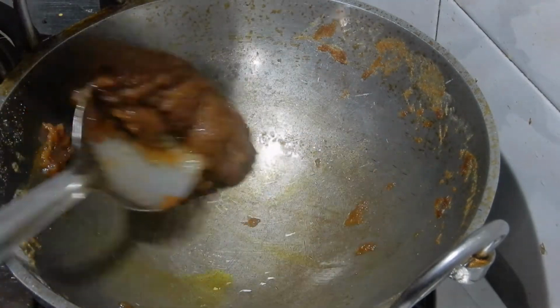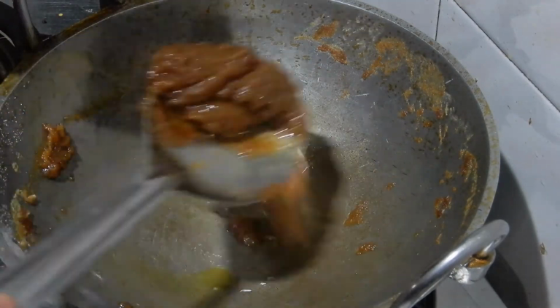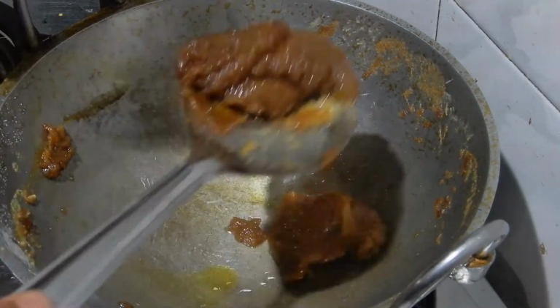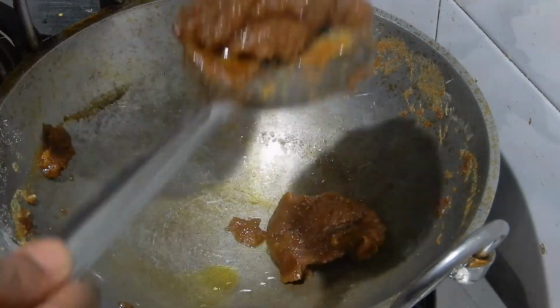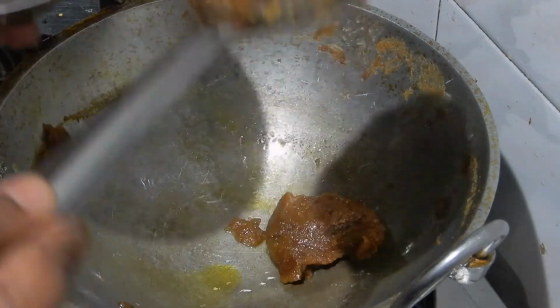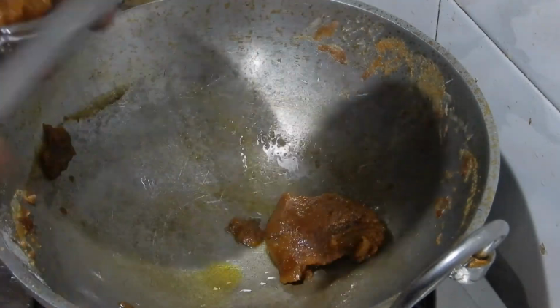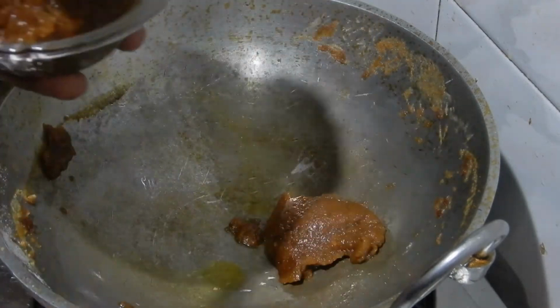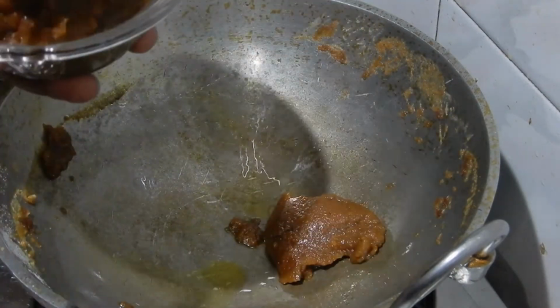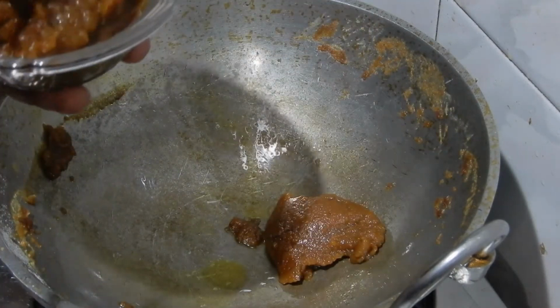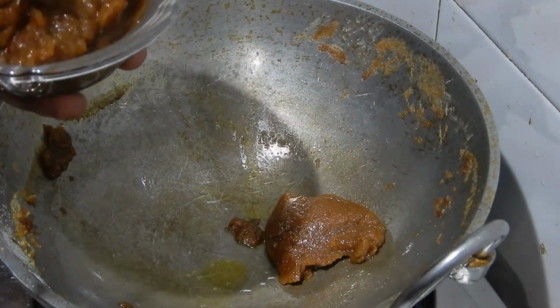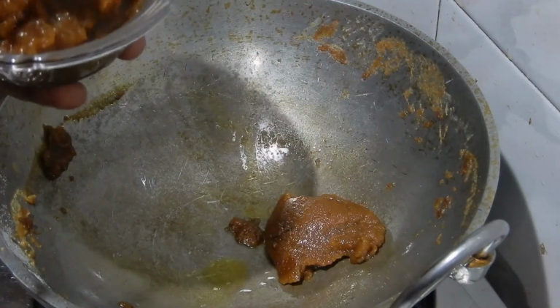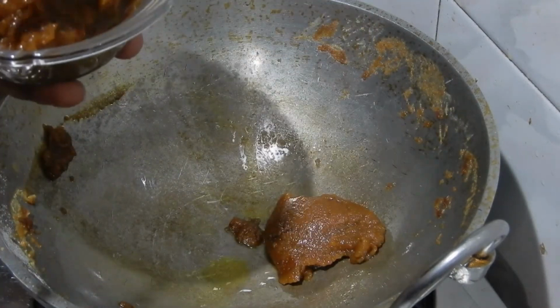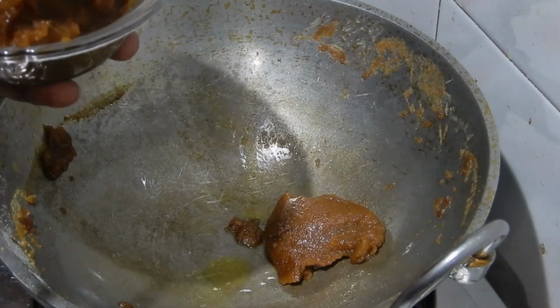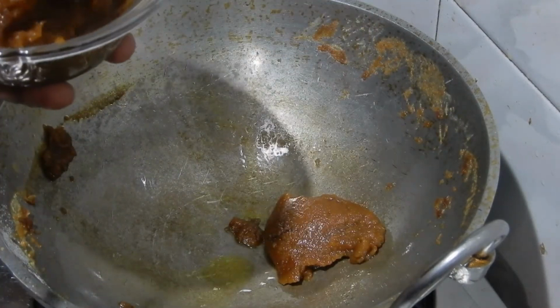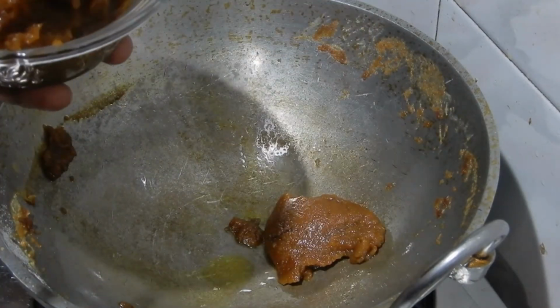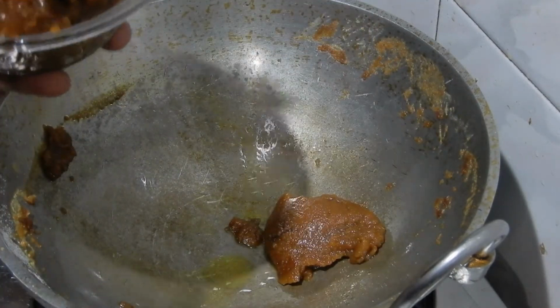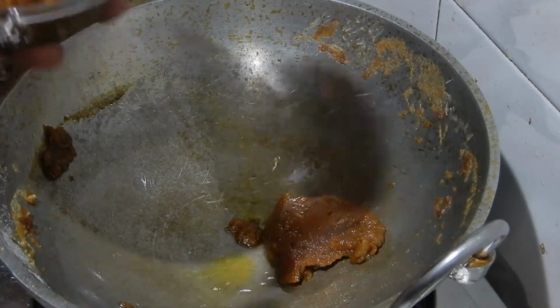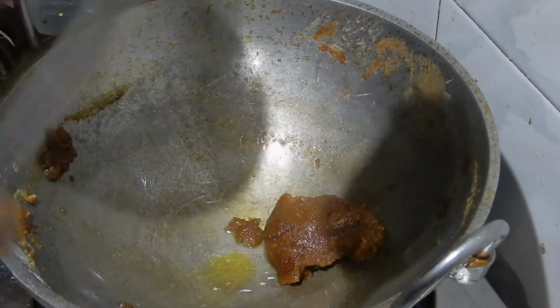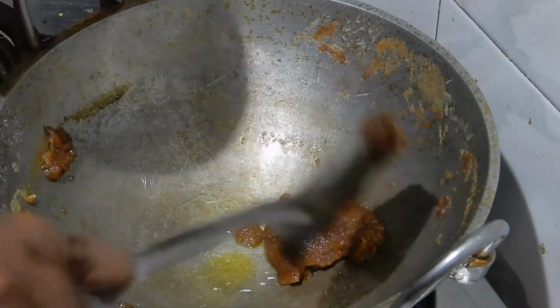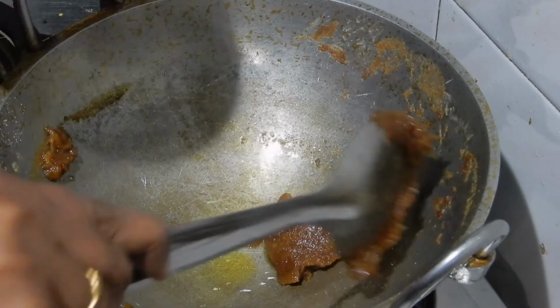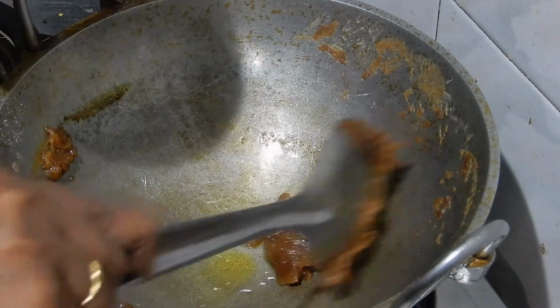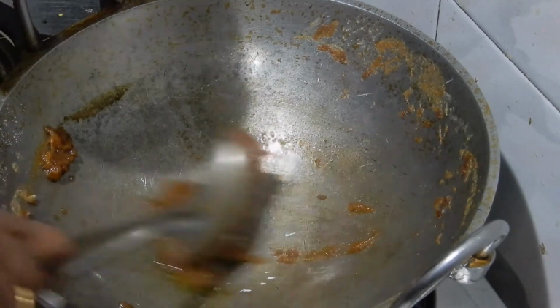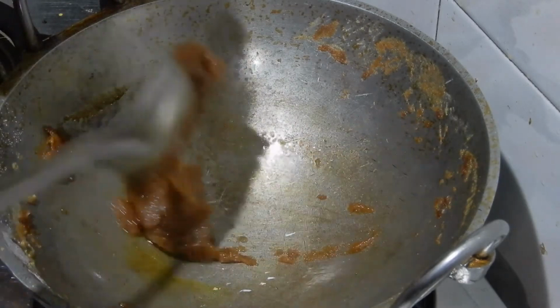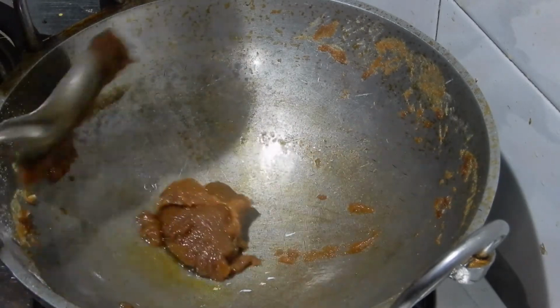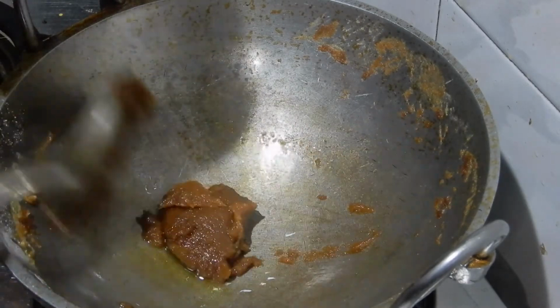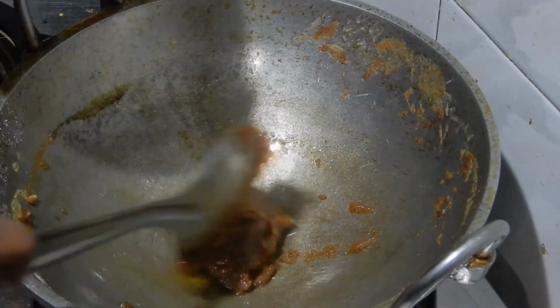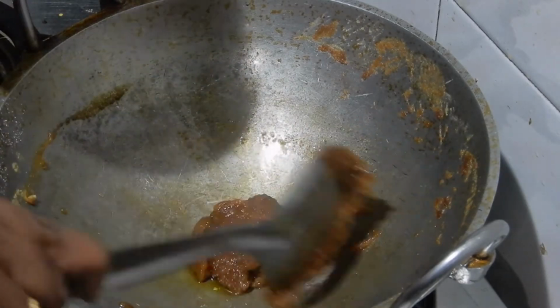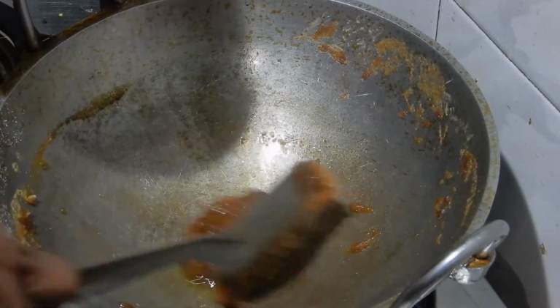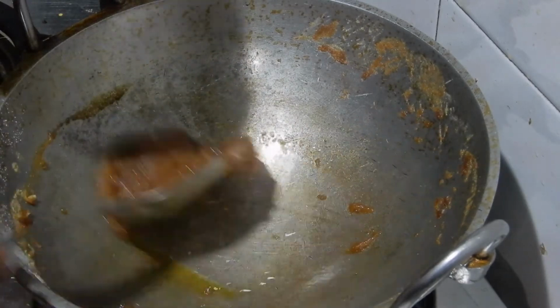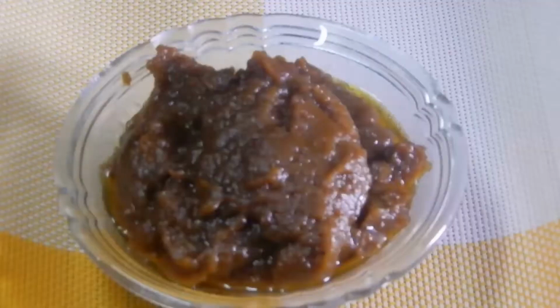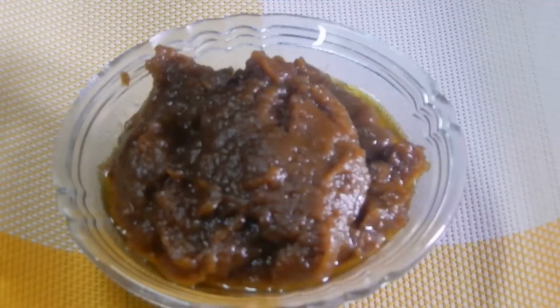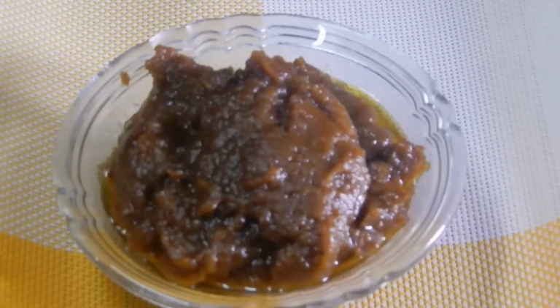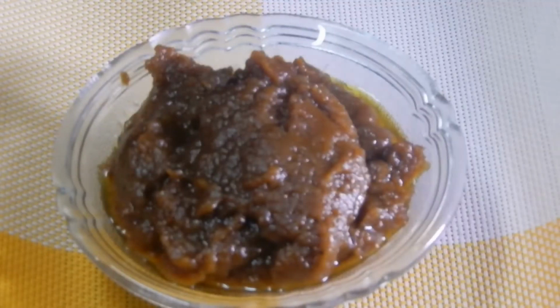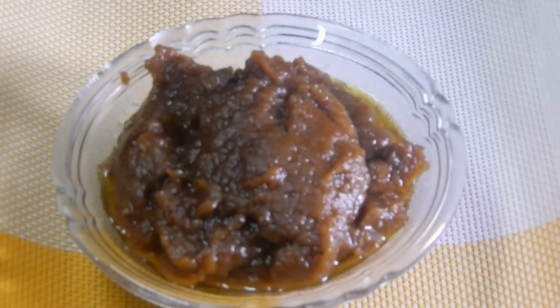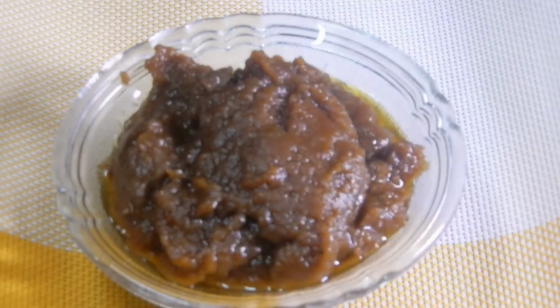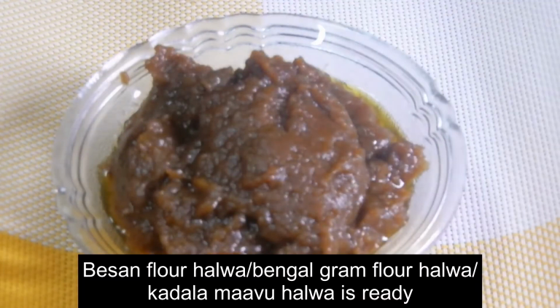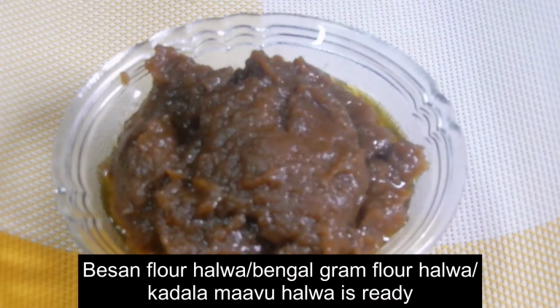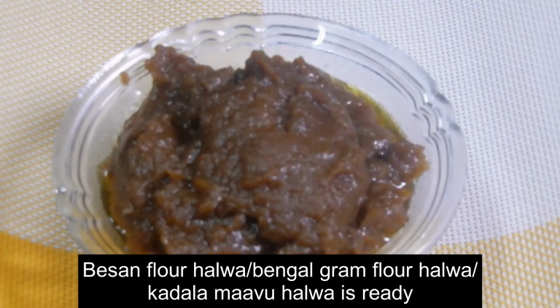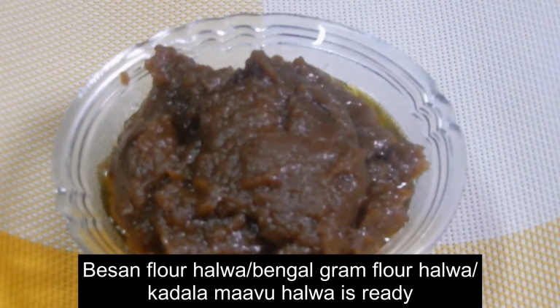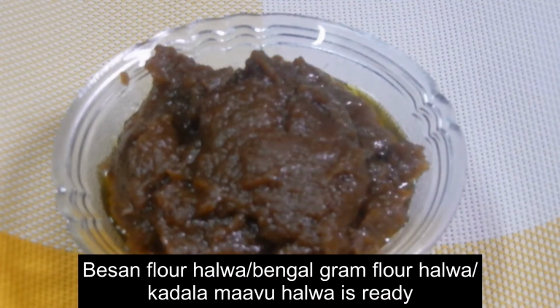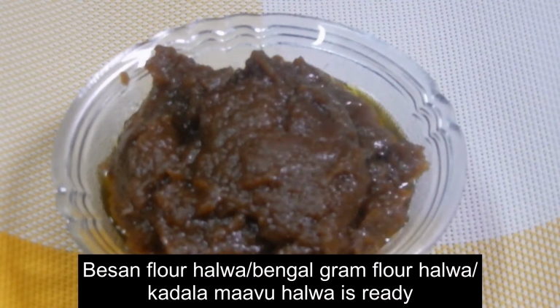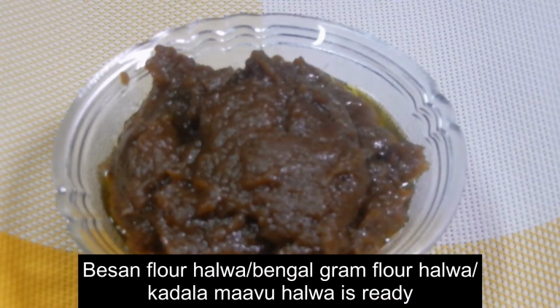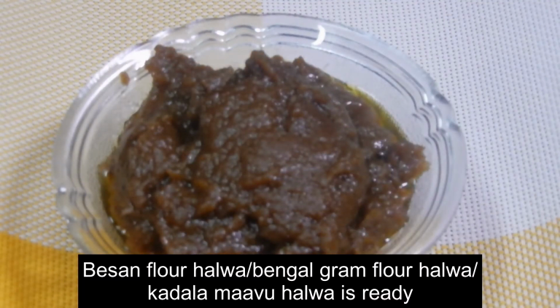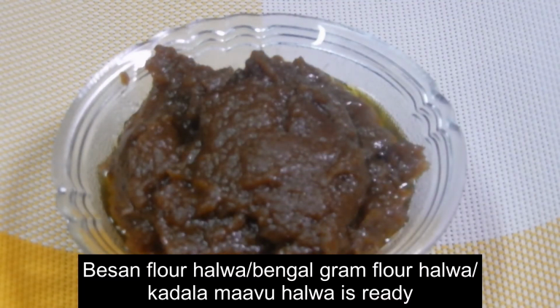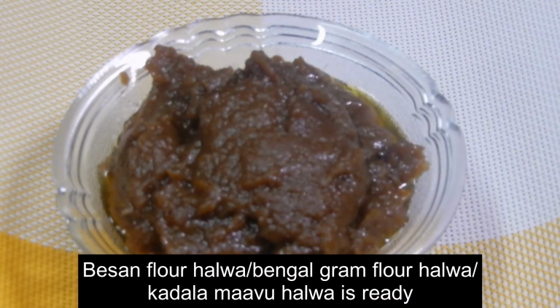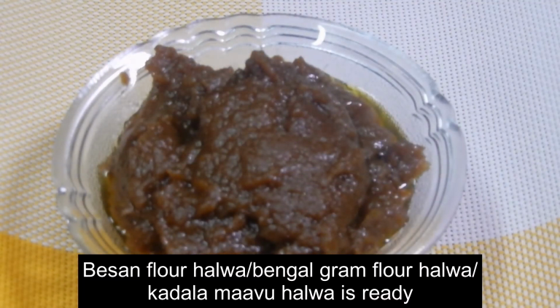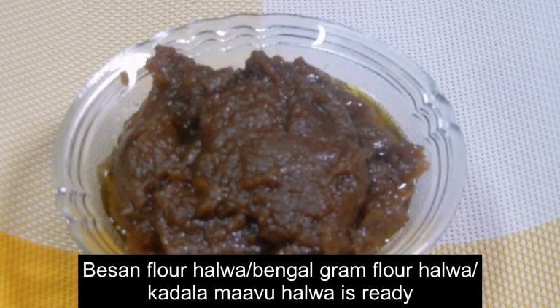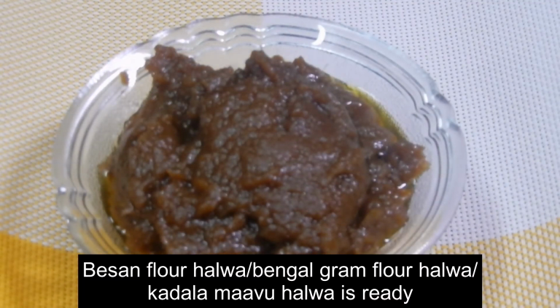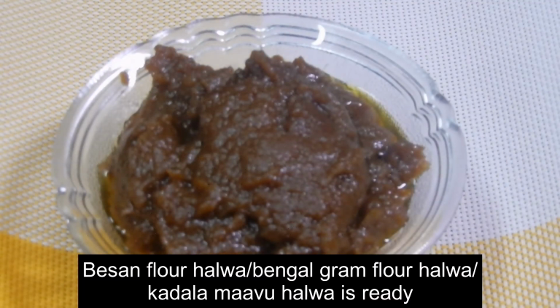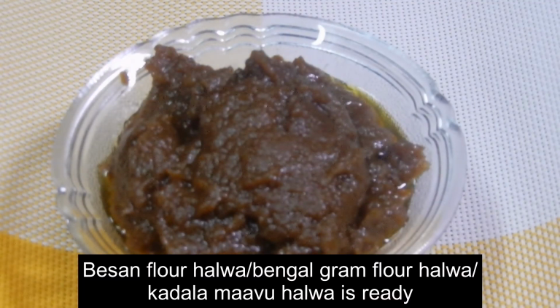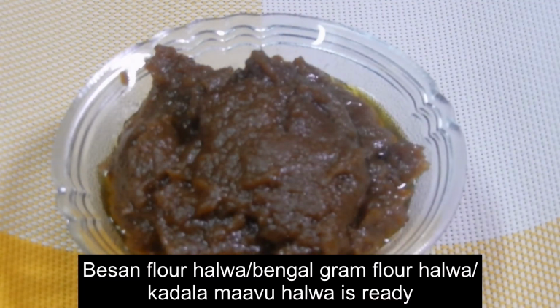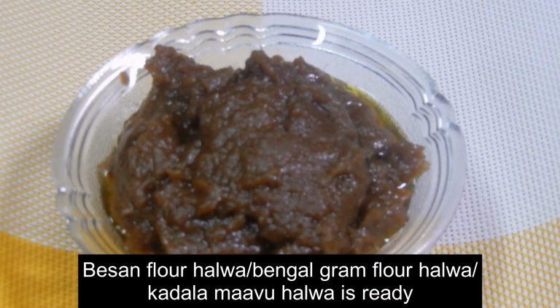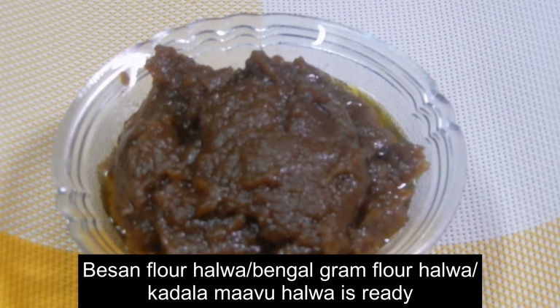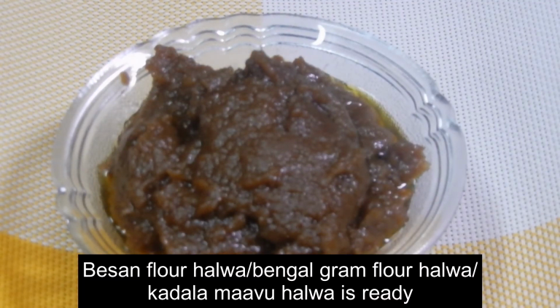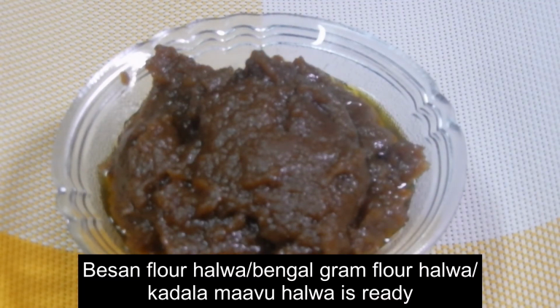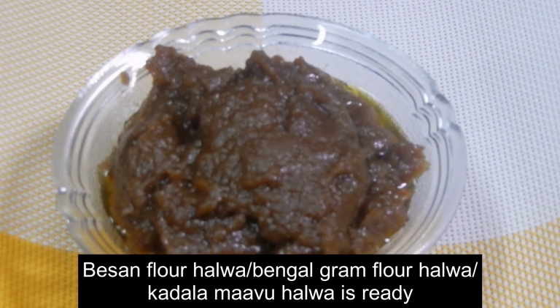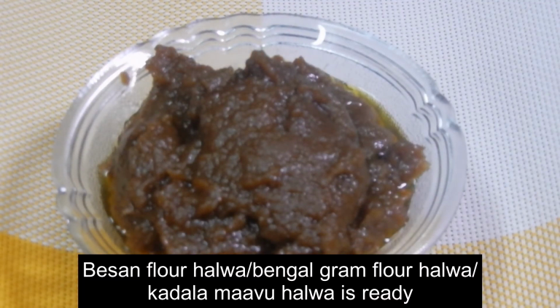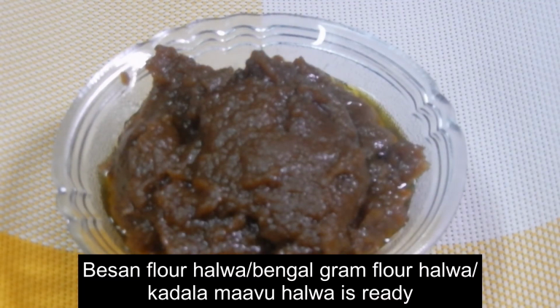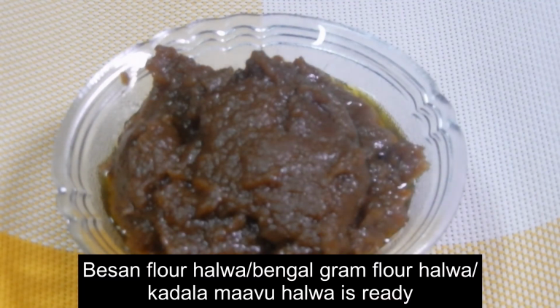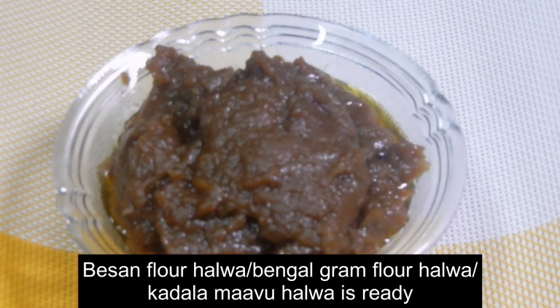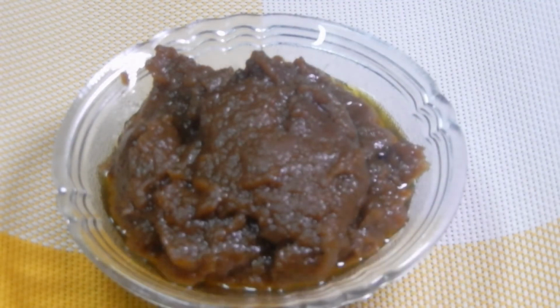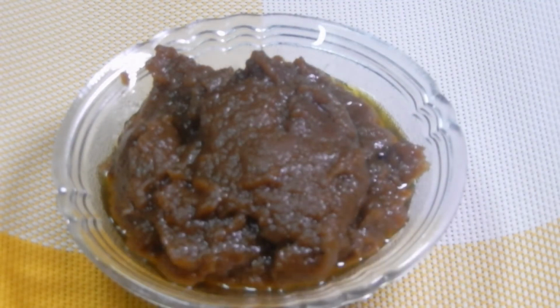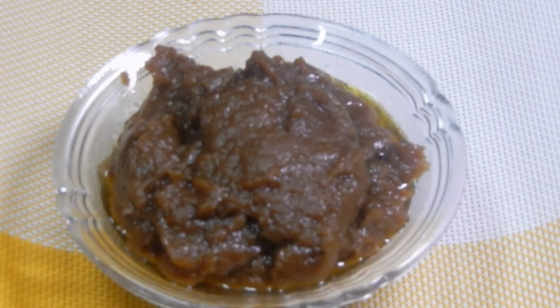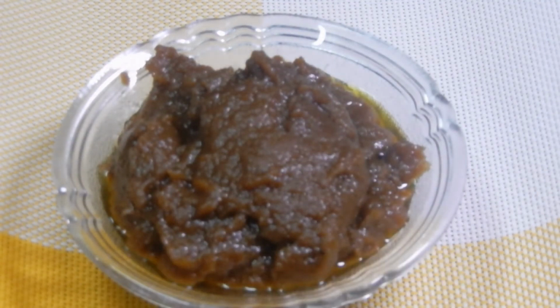Bengal Gram Flour Halwa is ready. Transfer it in a bowl. For more information, visit our channel.